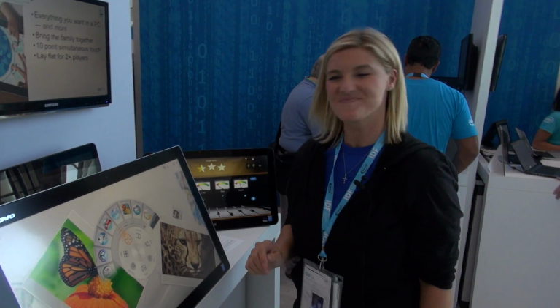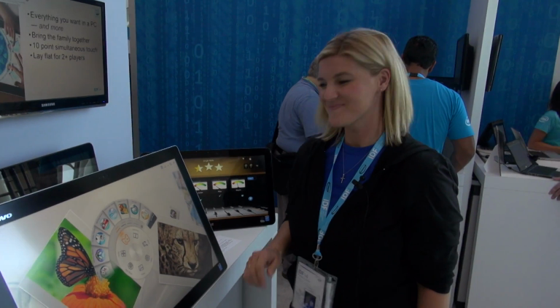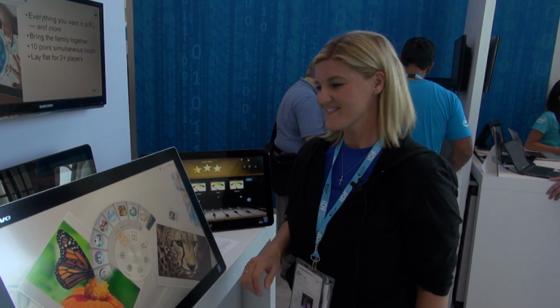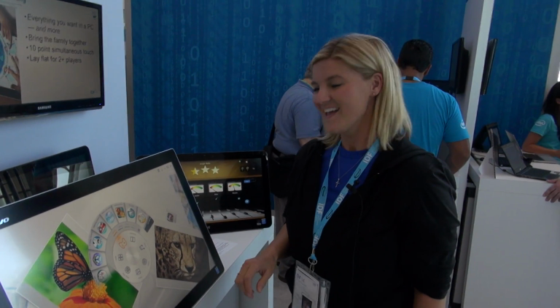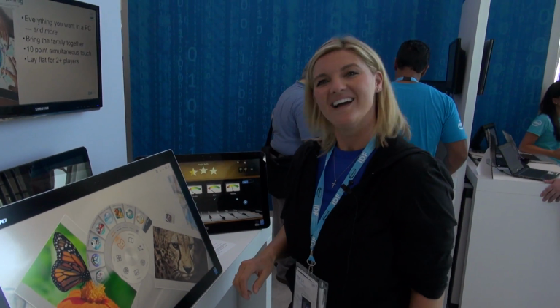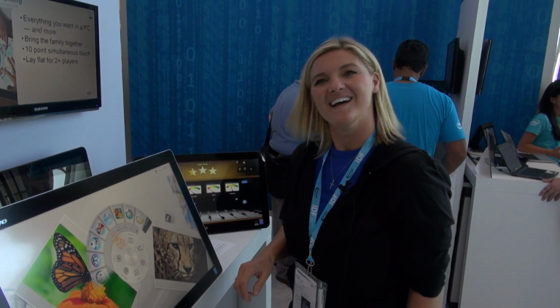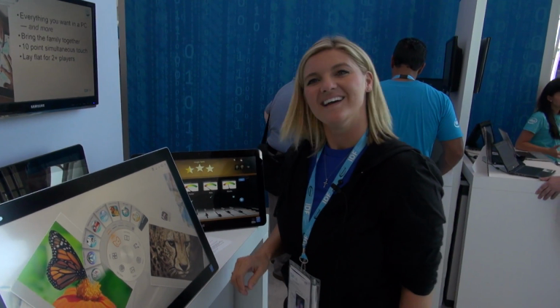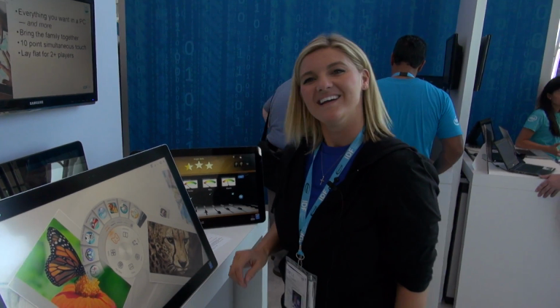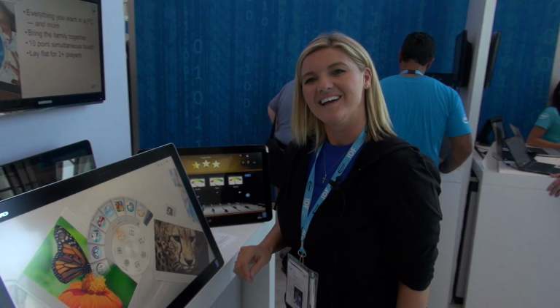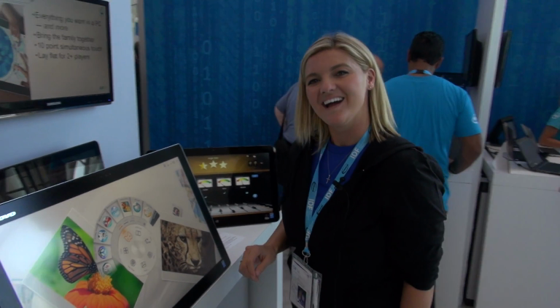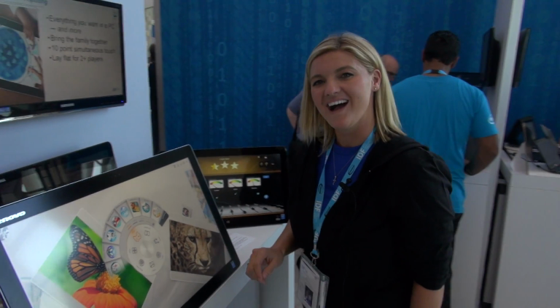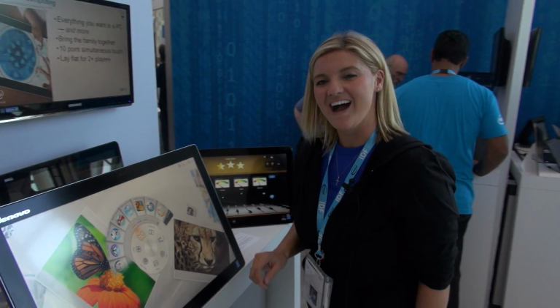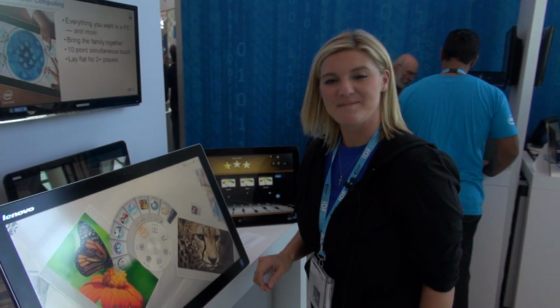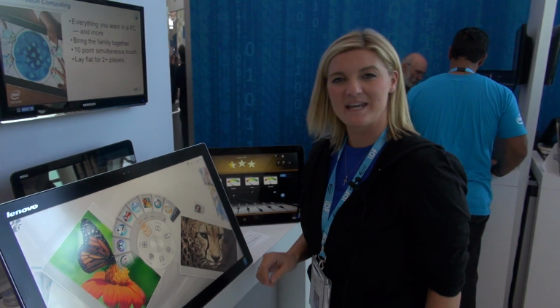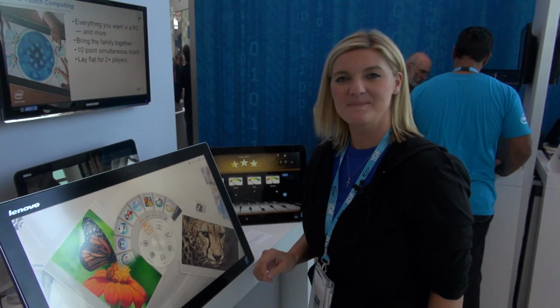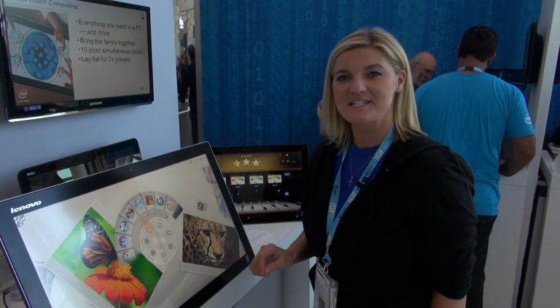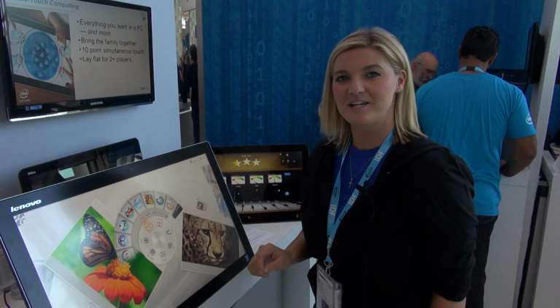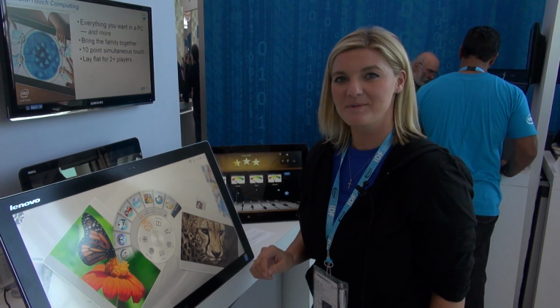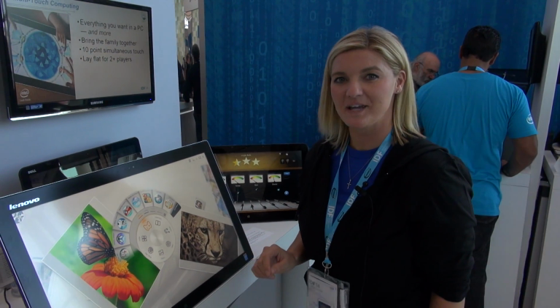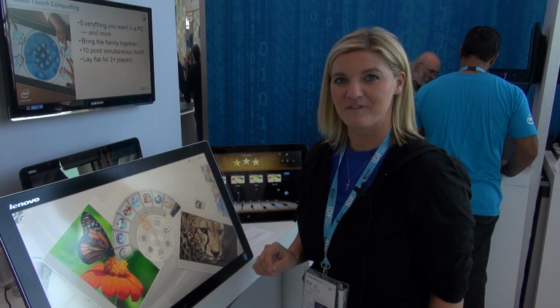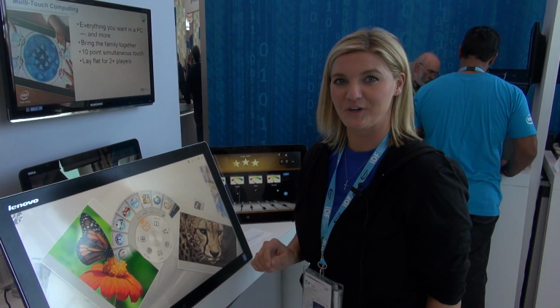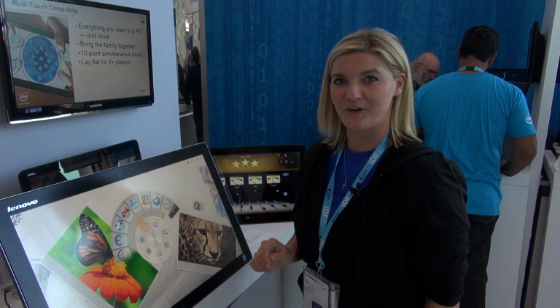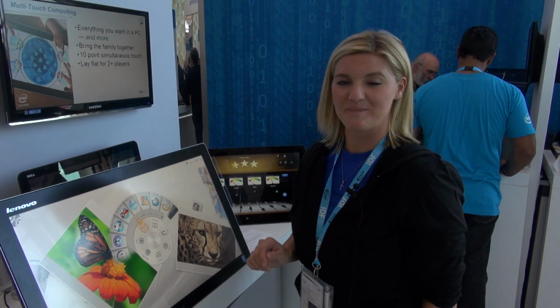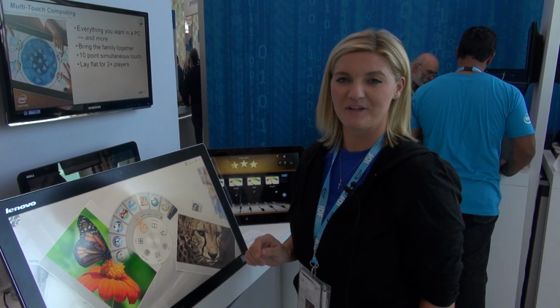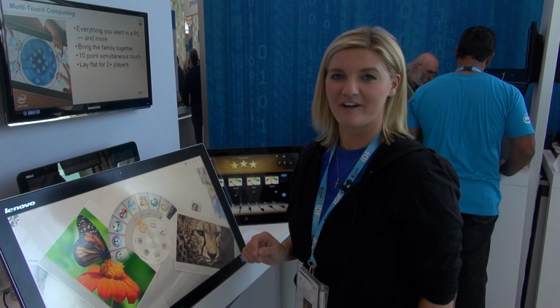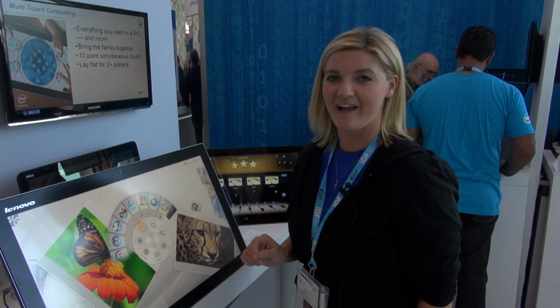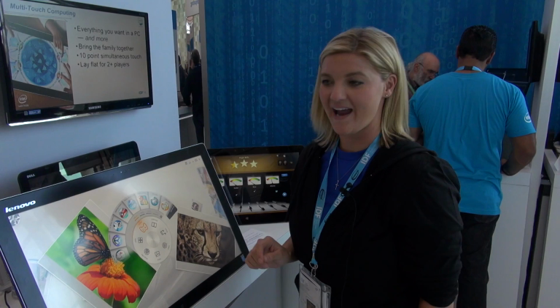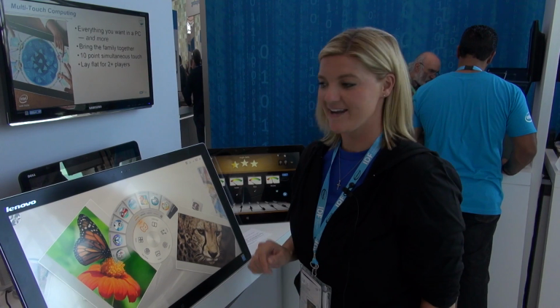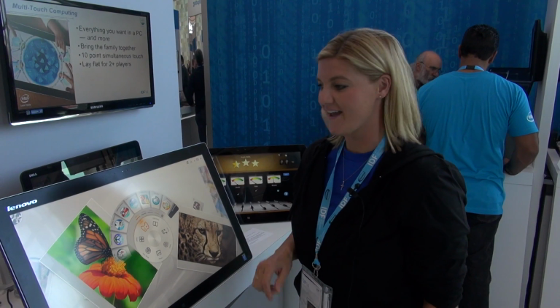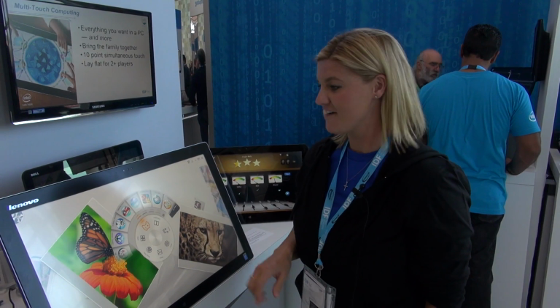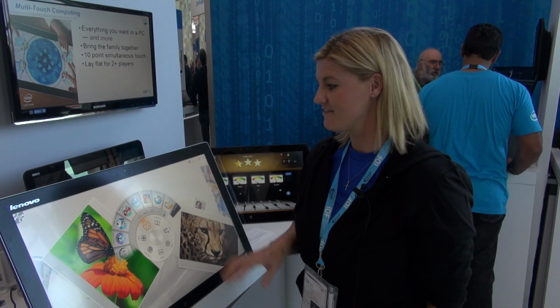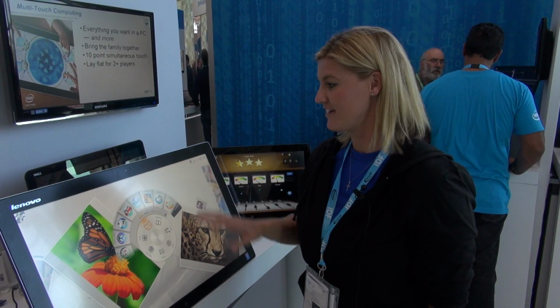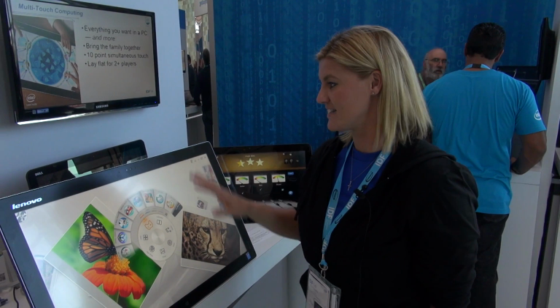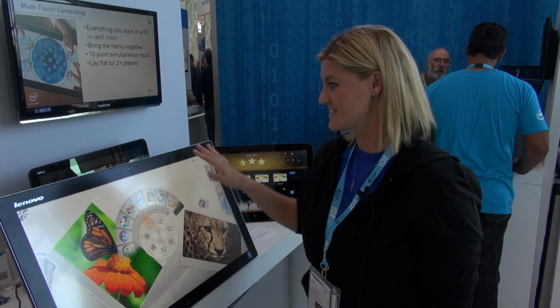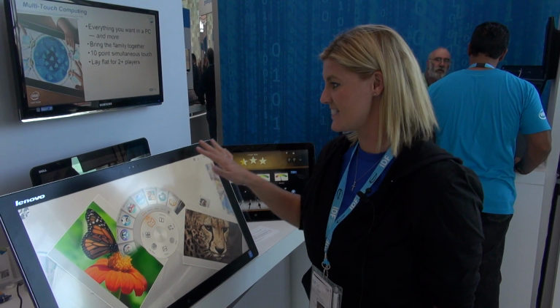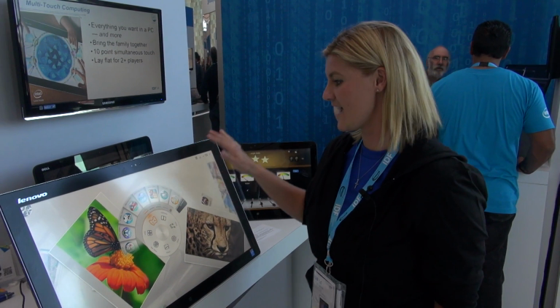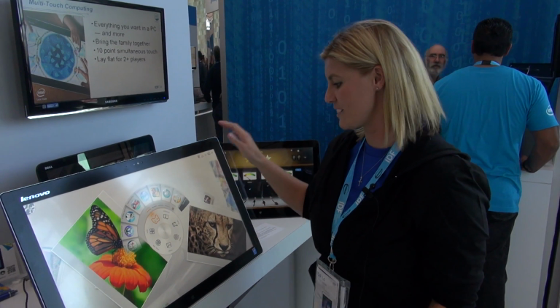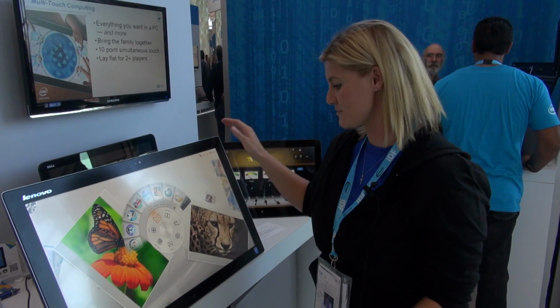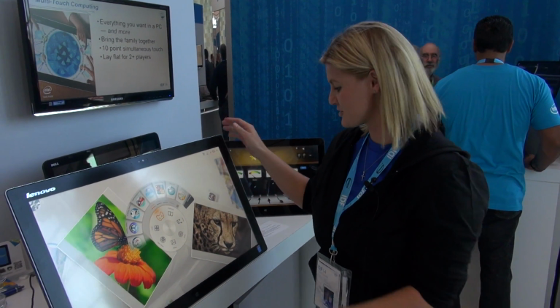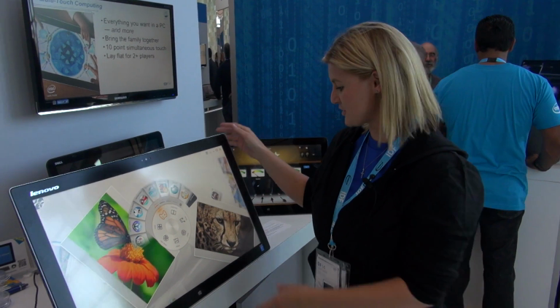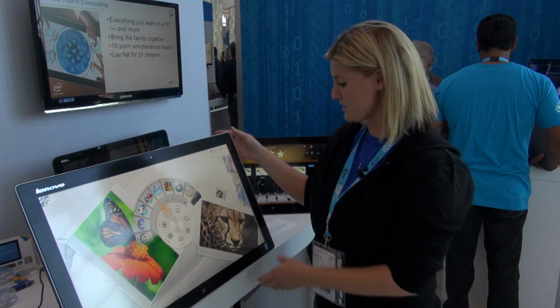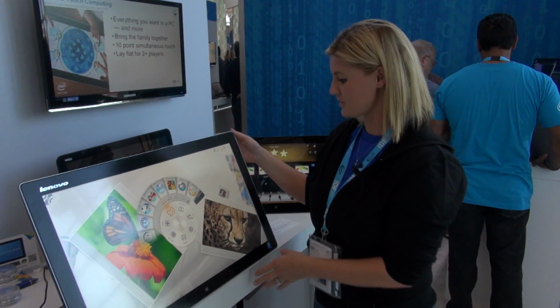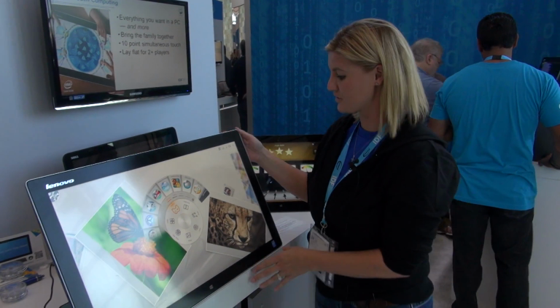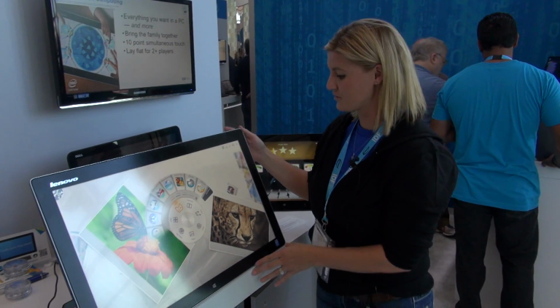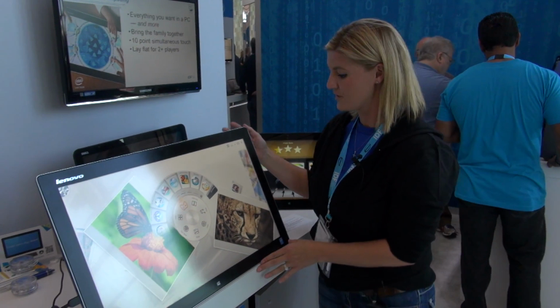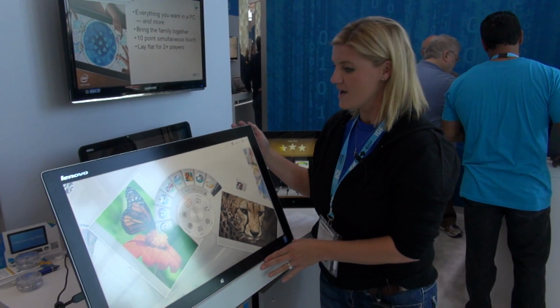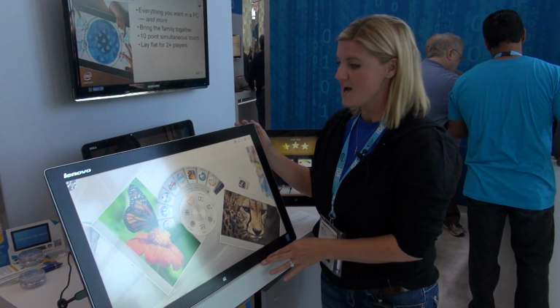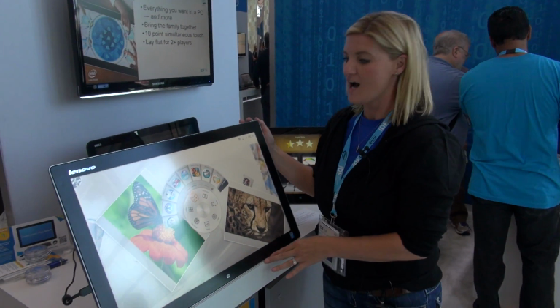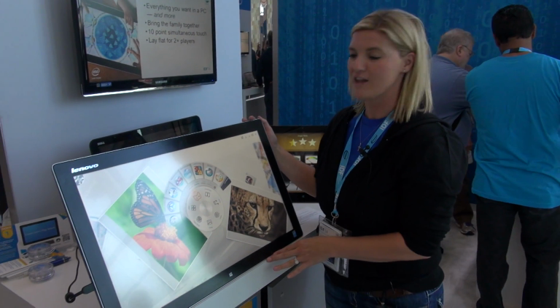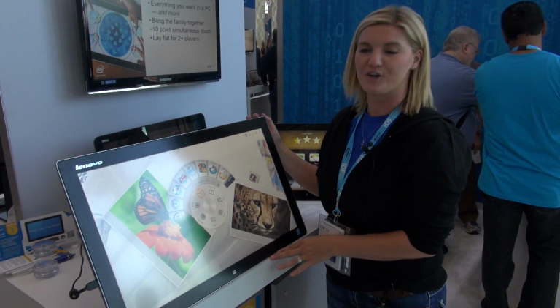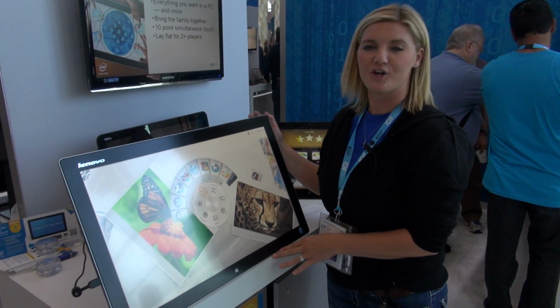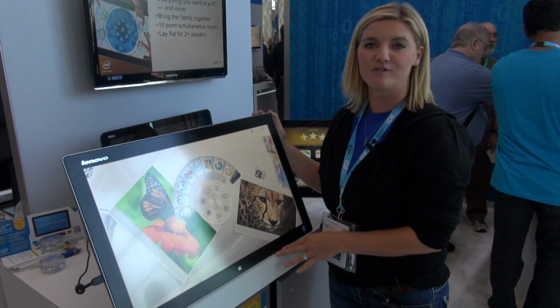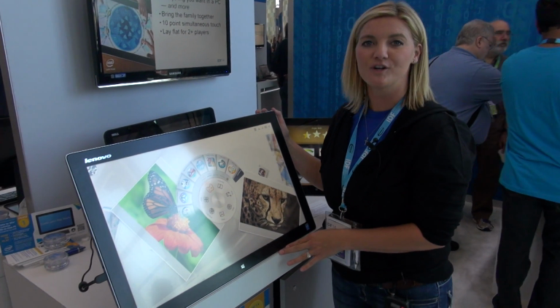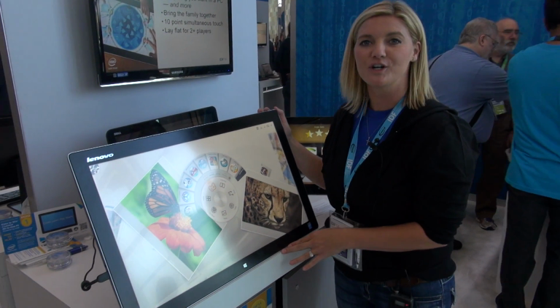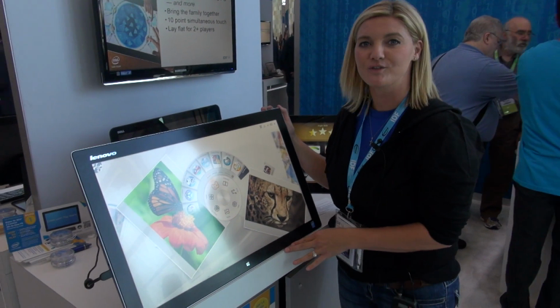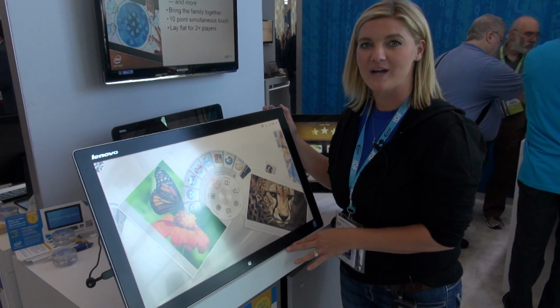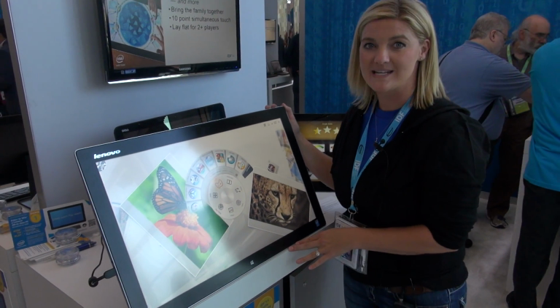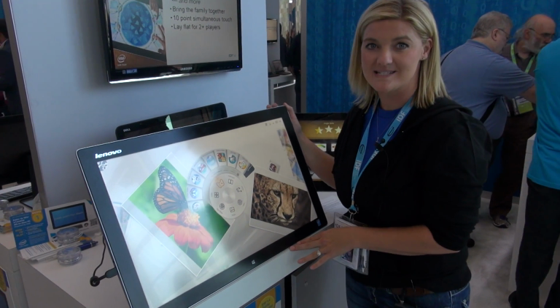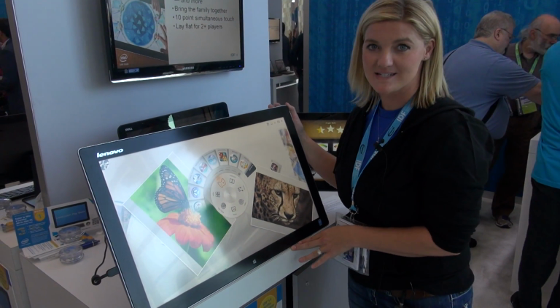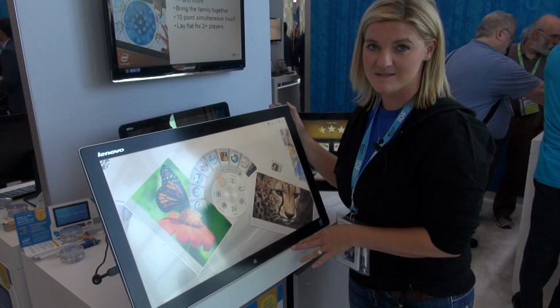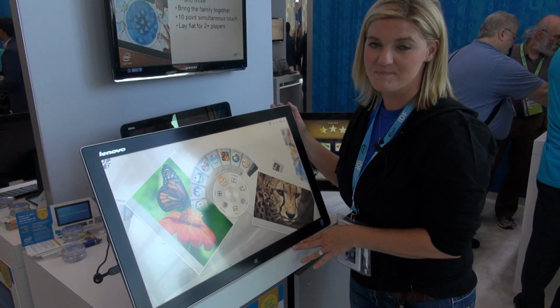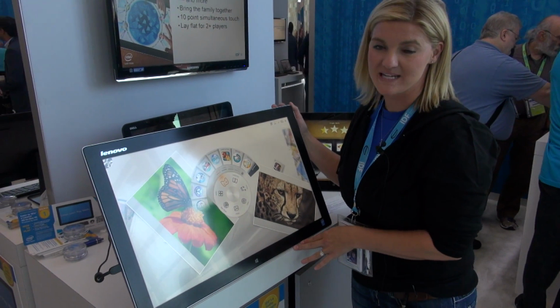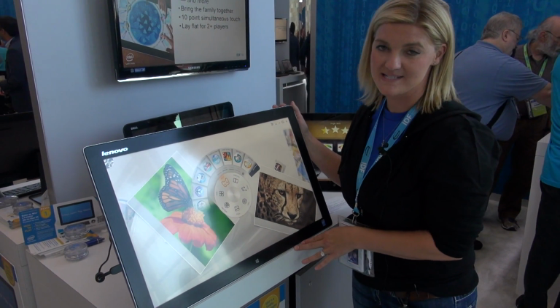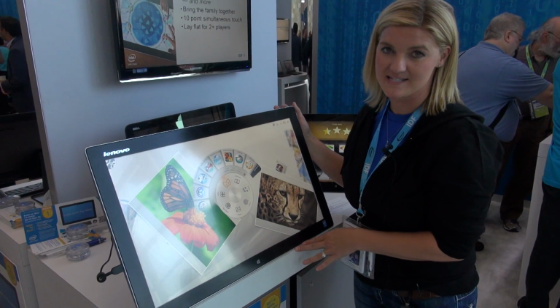Hi, my name is Sarah Bienvenue. I'm here at IDF, and today I am showing you a Lenovo Horizon PC.